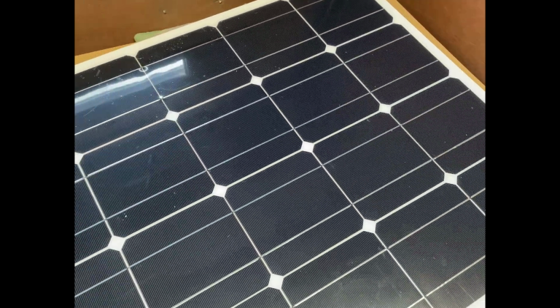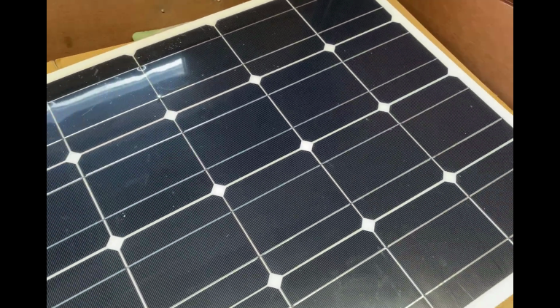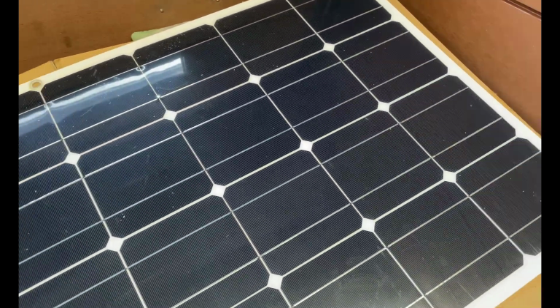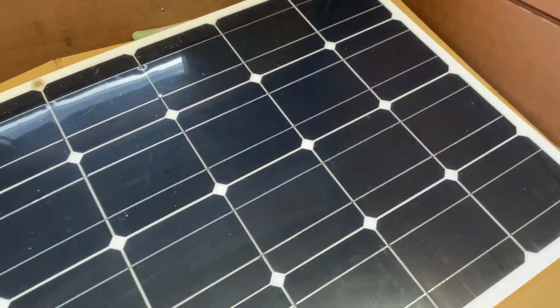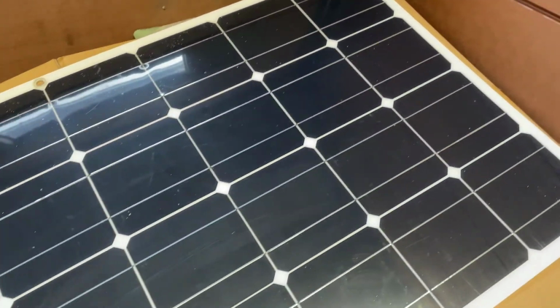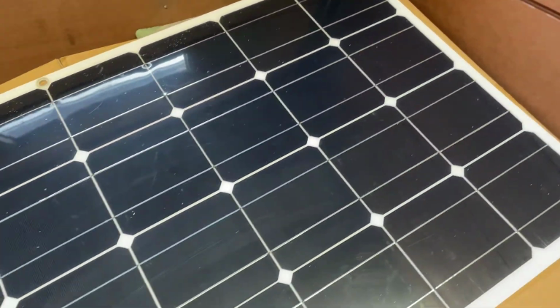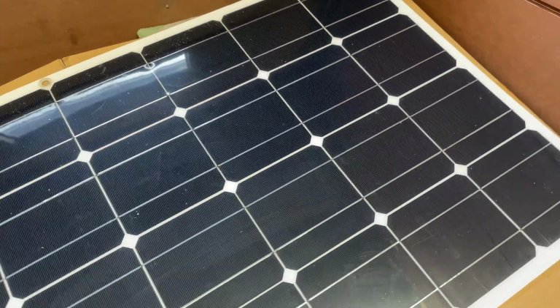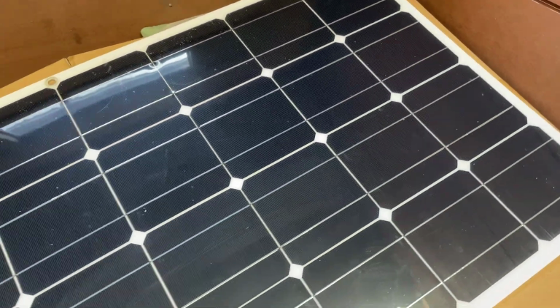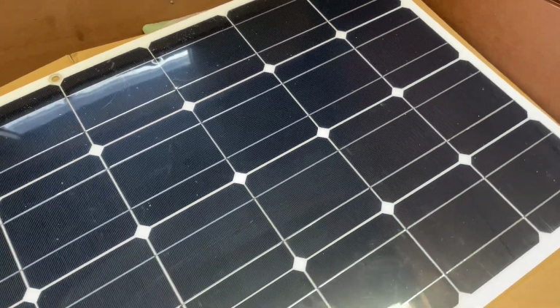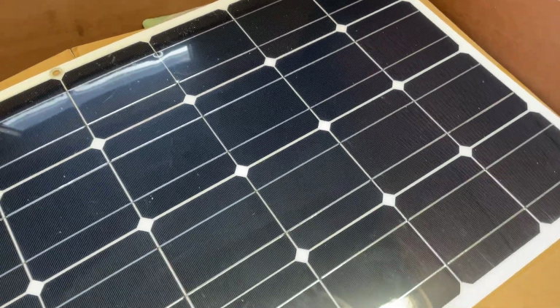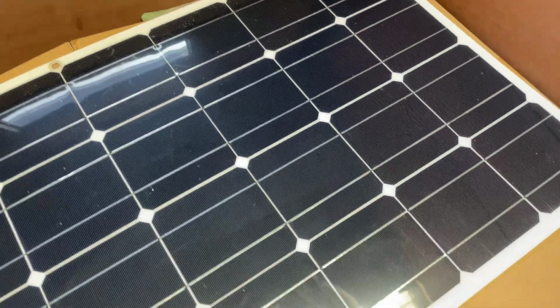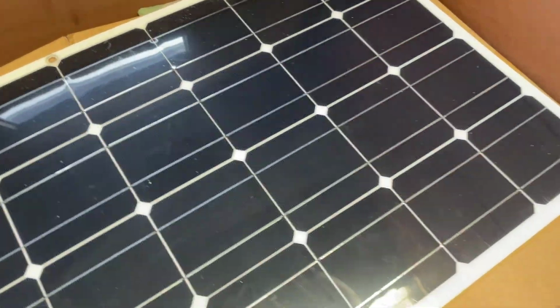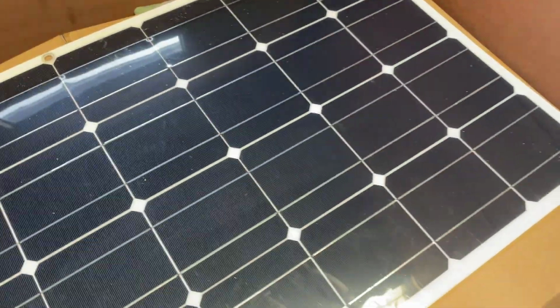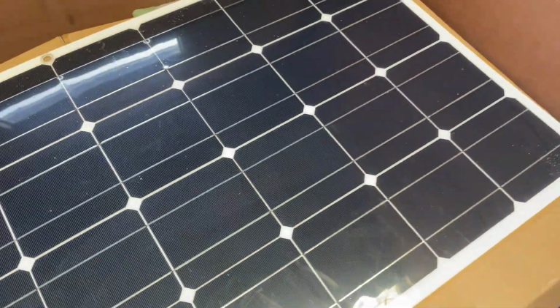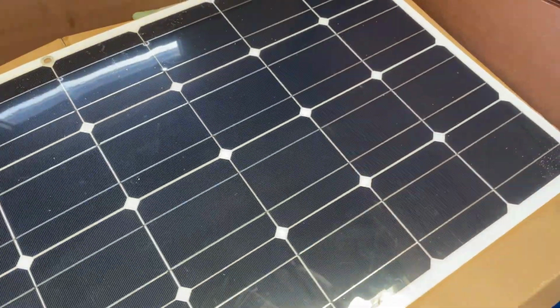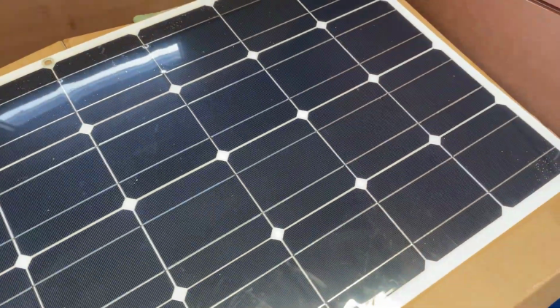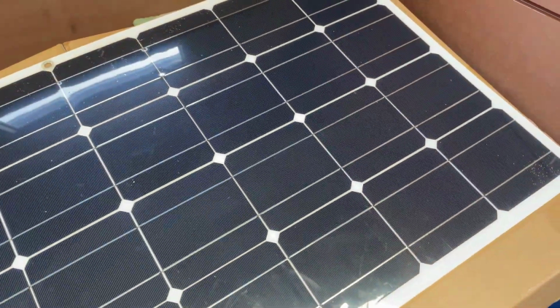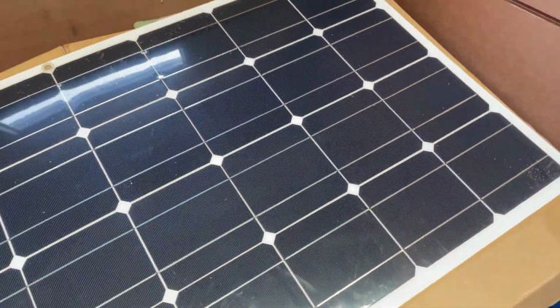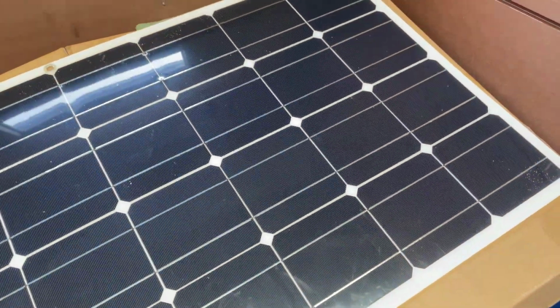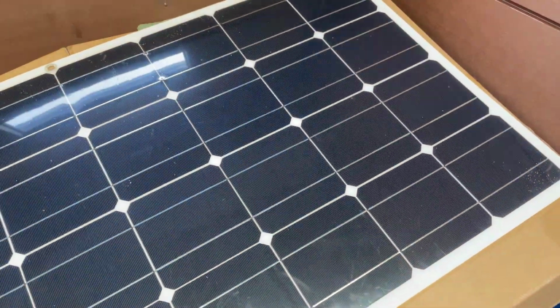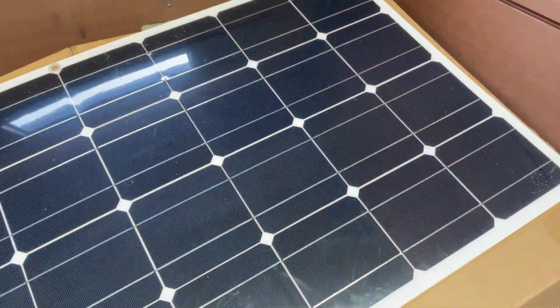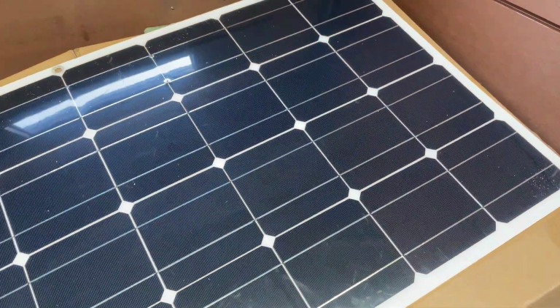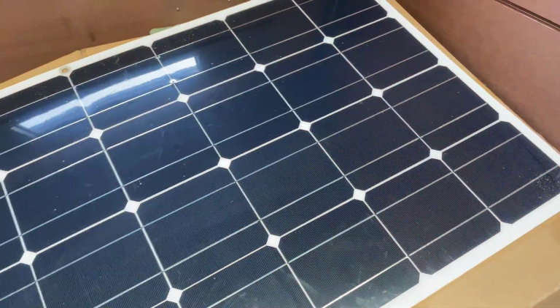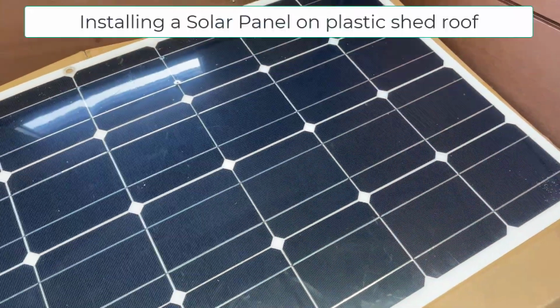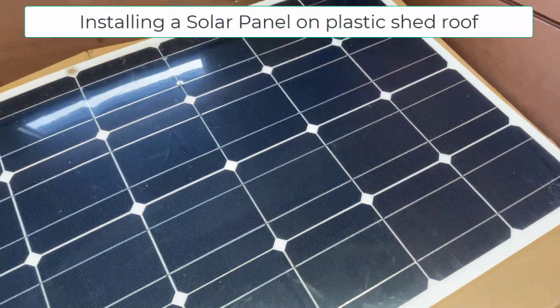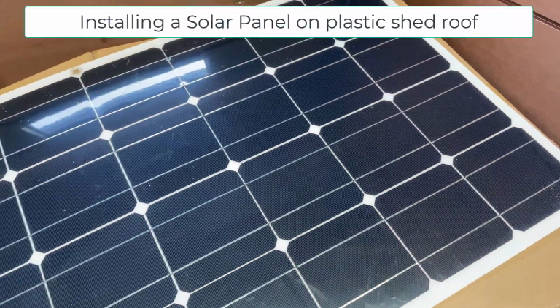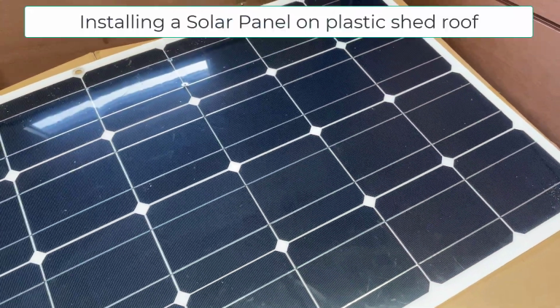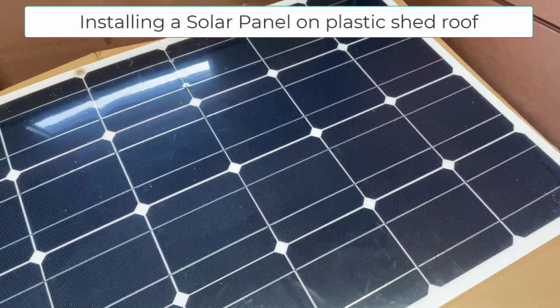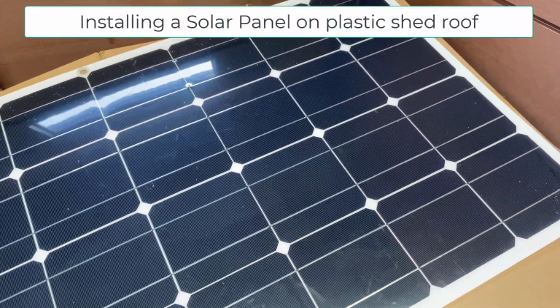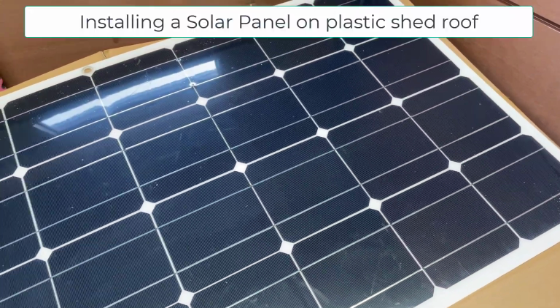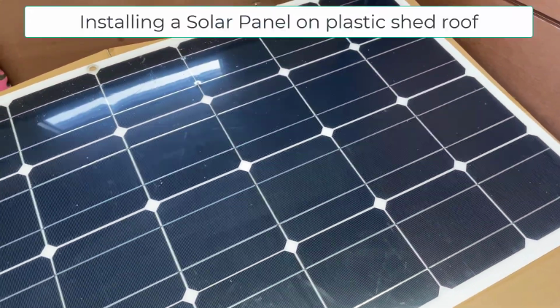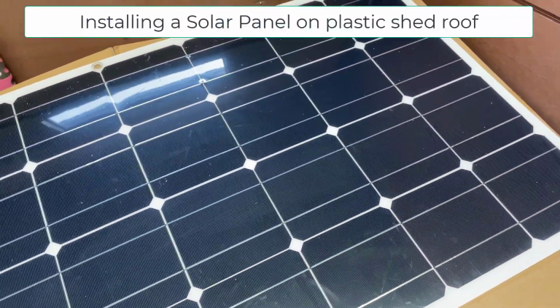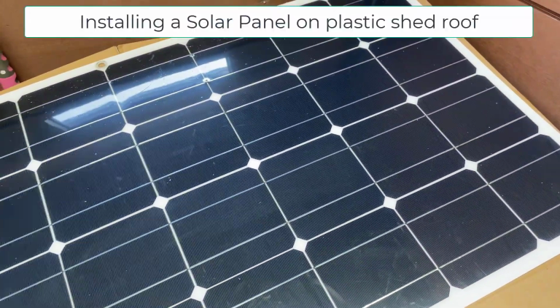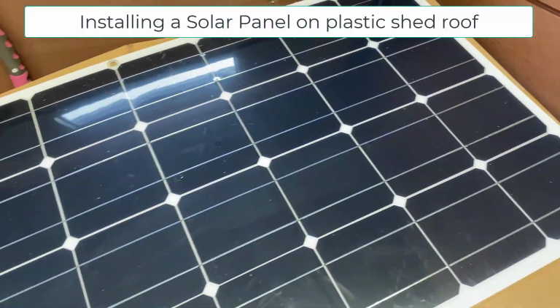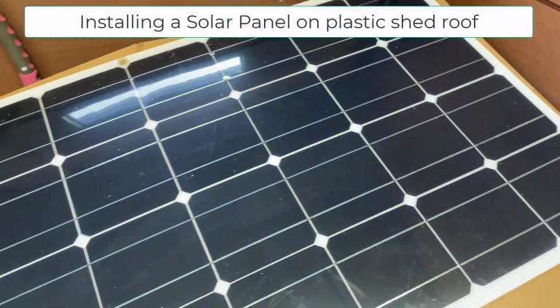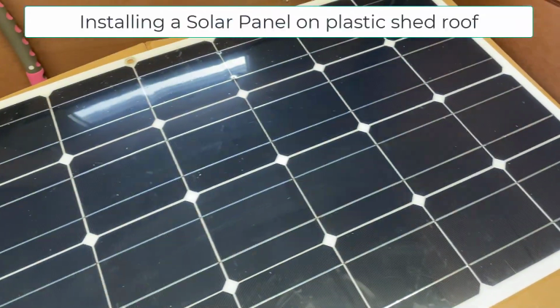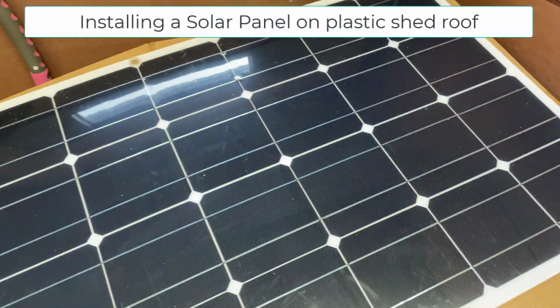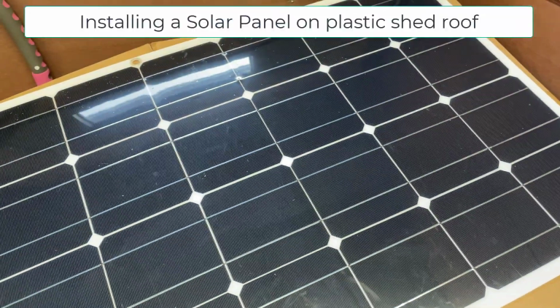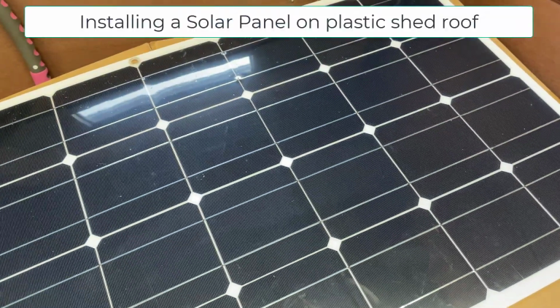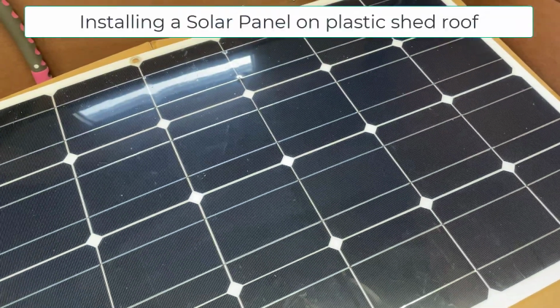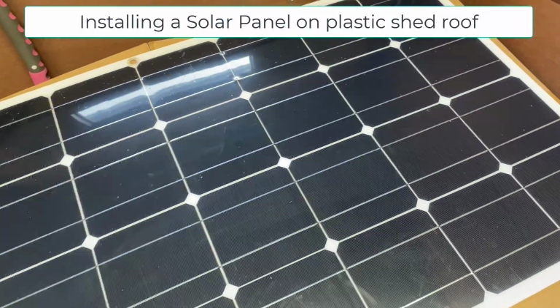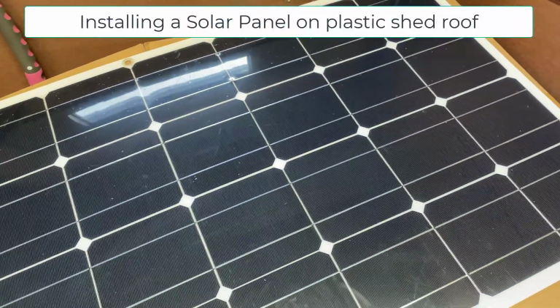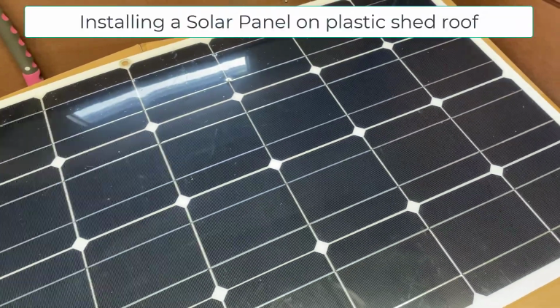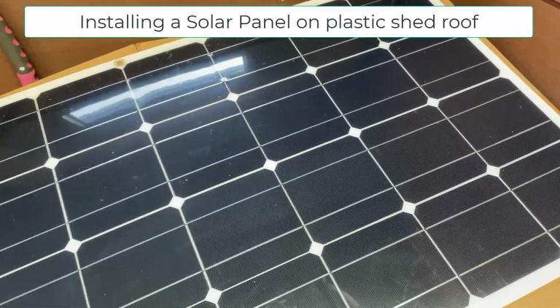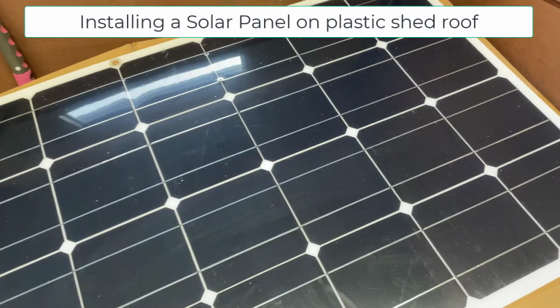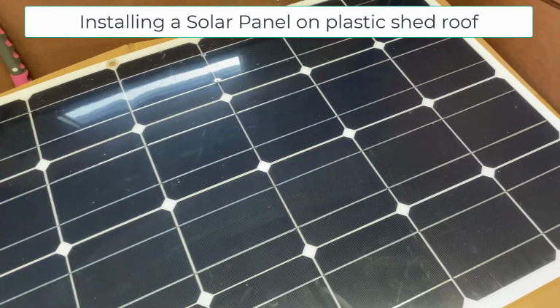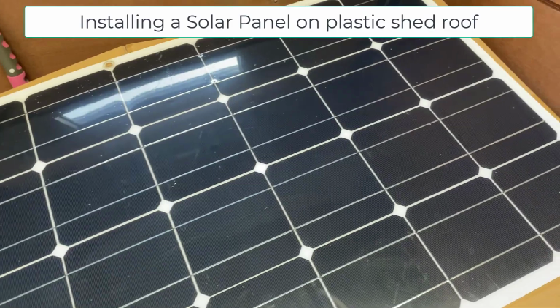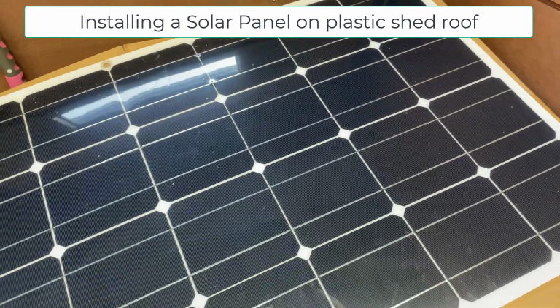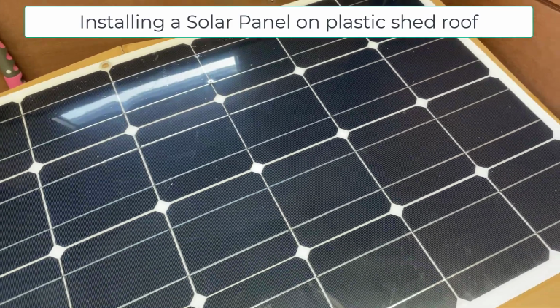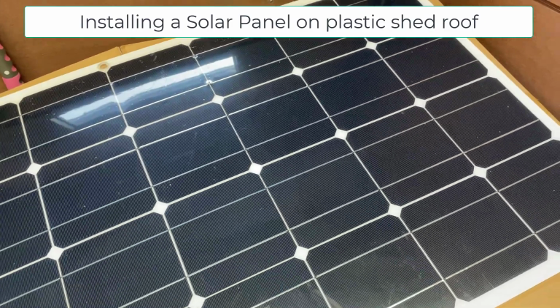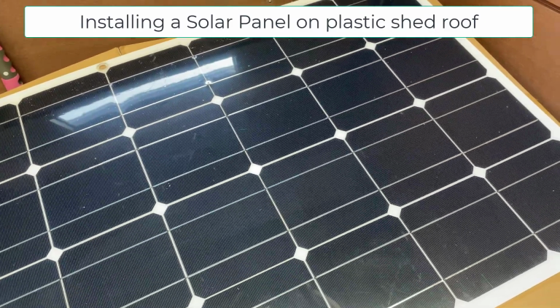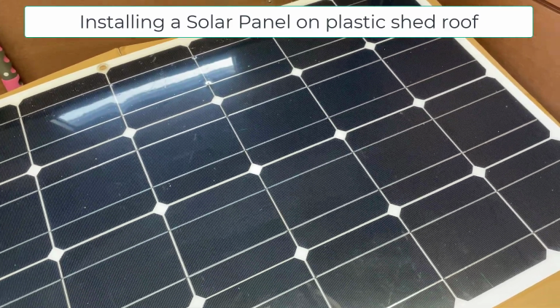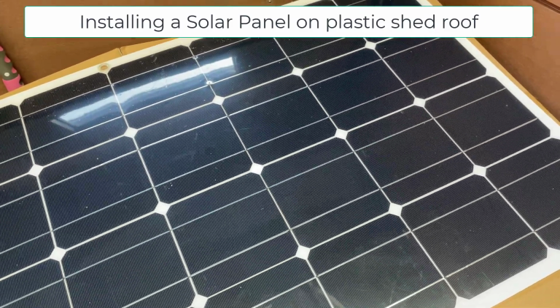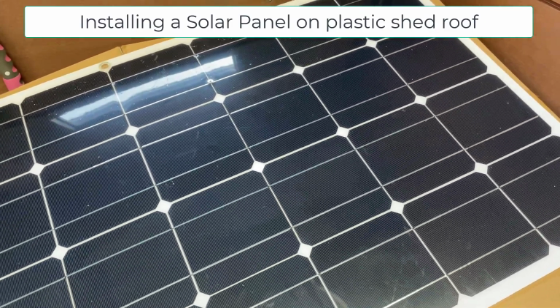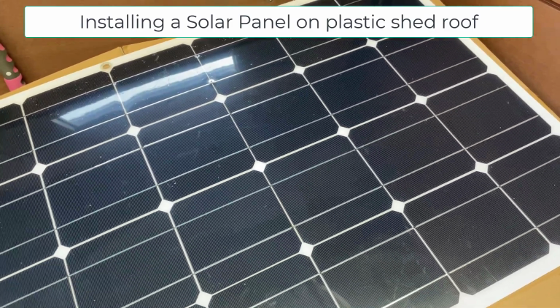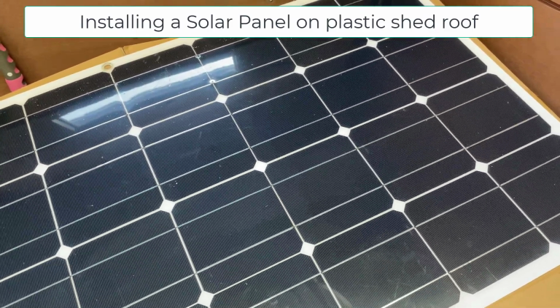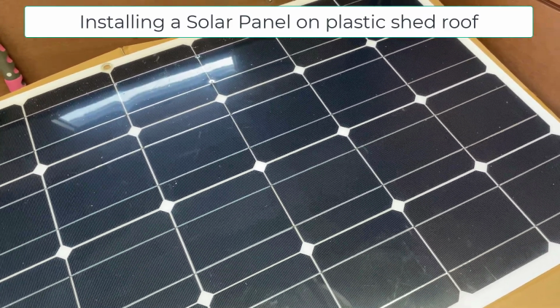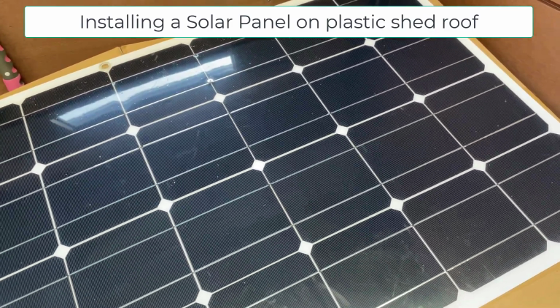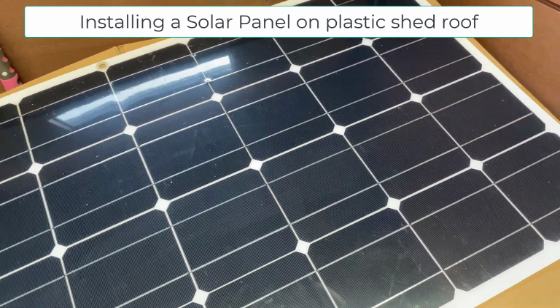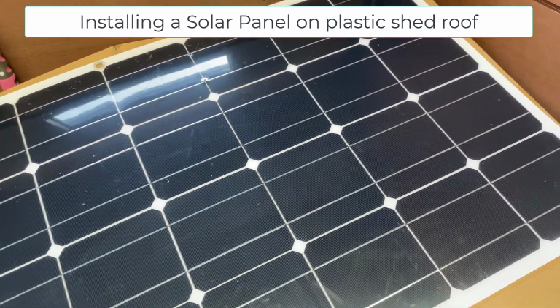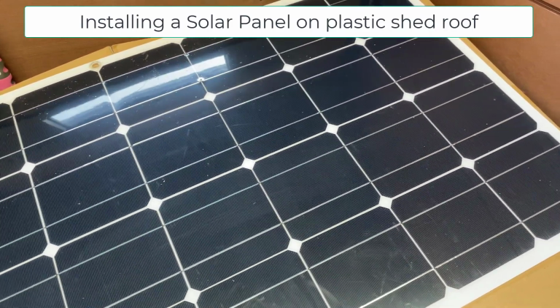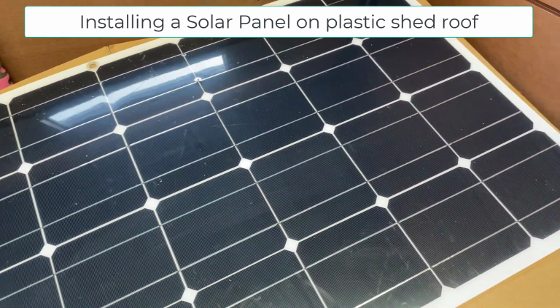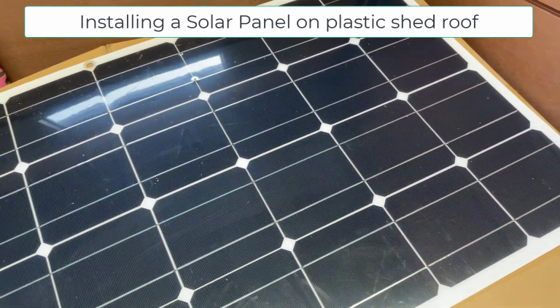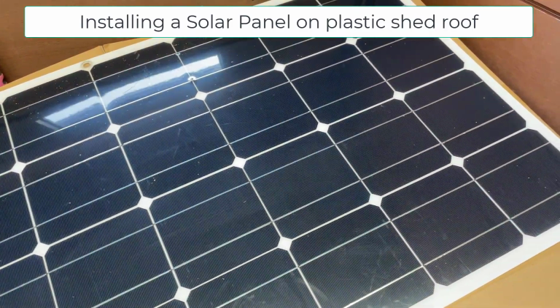Welcome back to another video. In this video I'm going to show you how to fit a solar panel to a plastic shed roof.